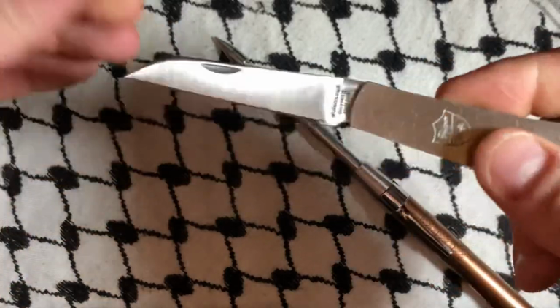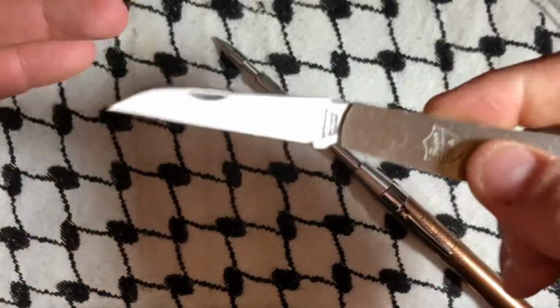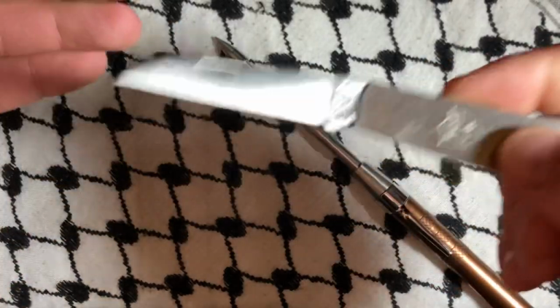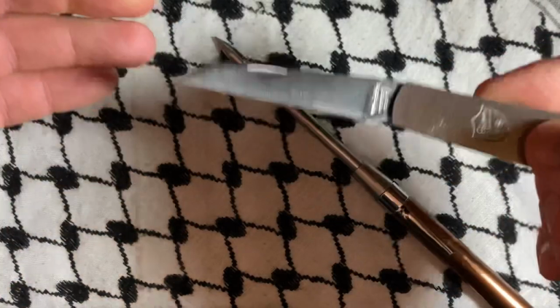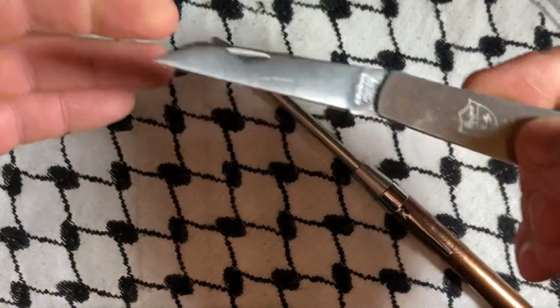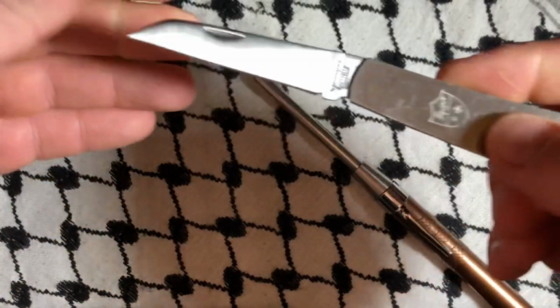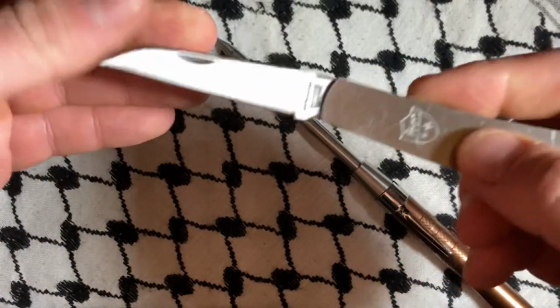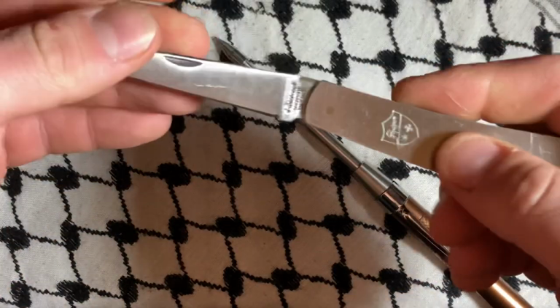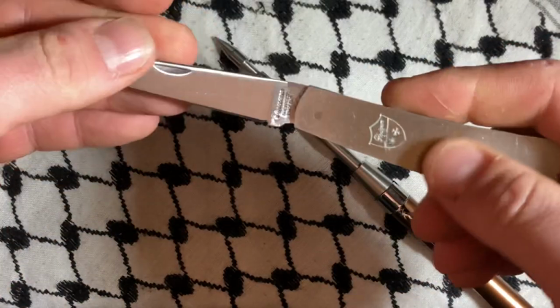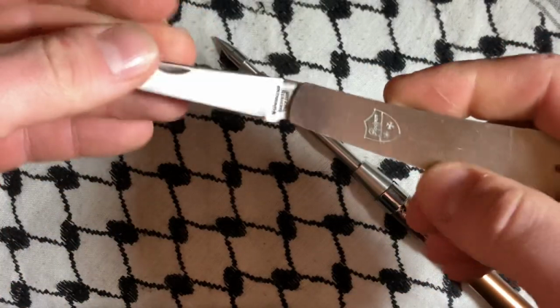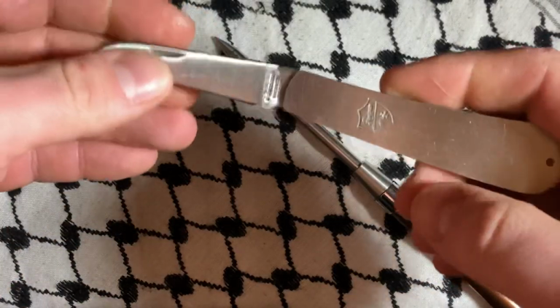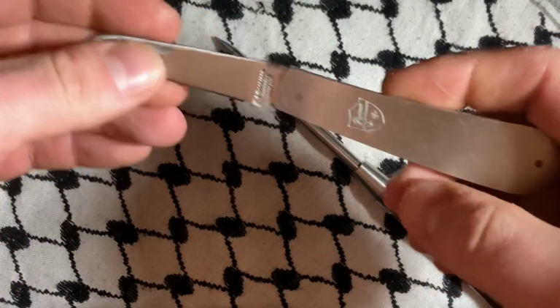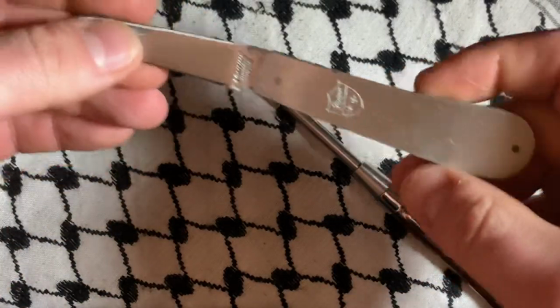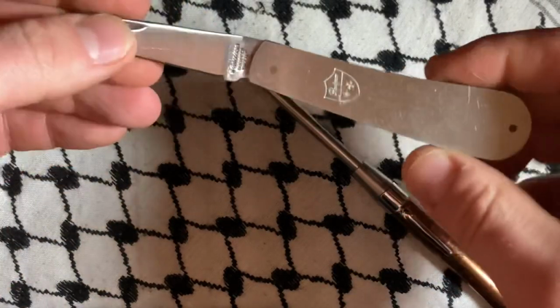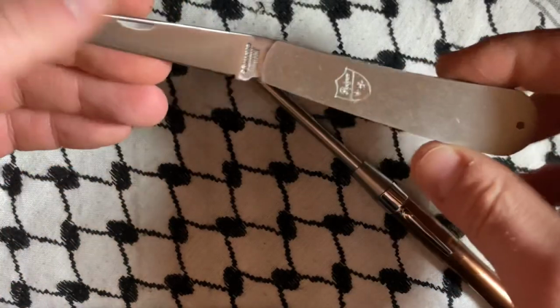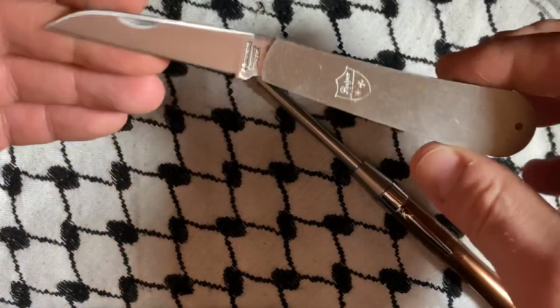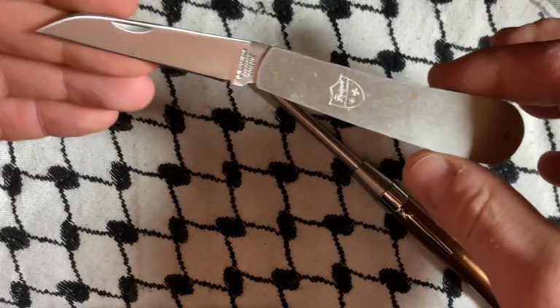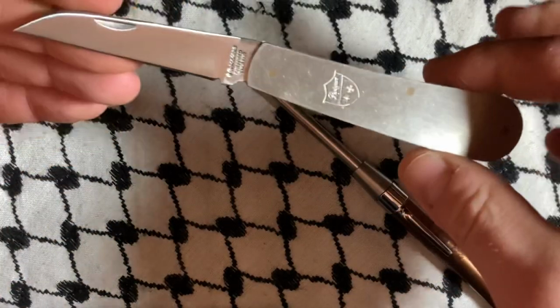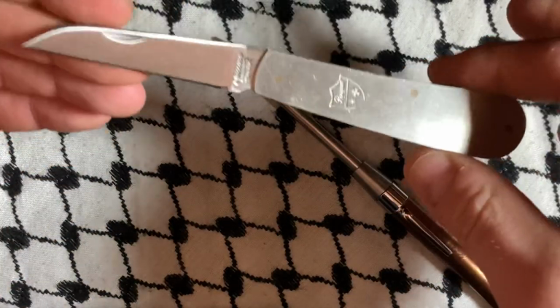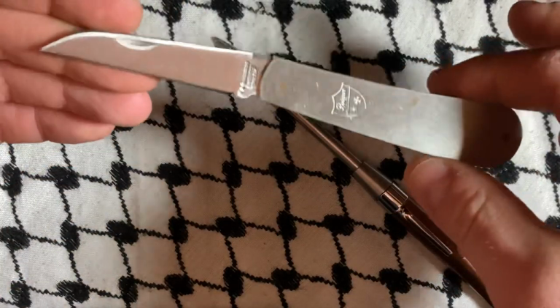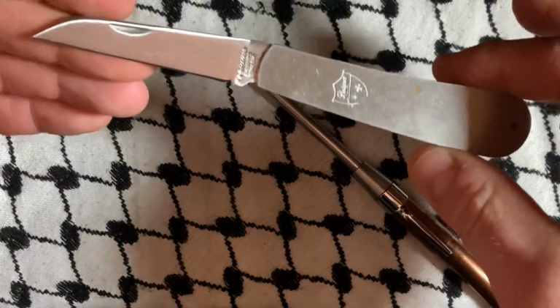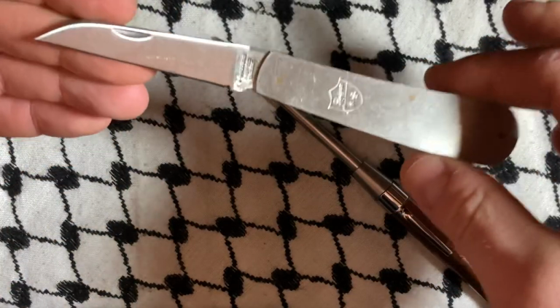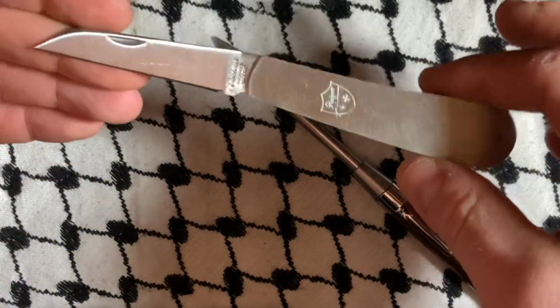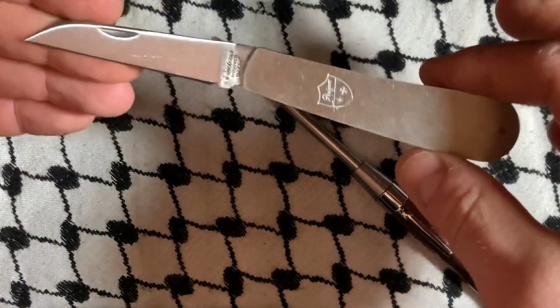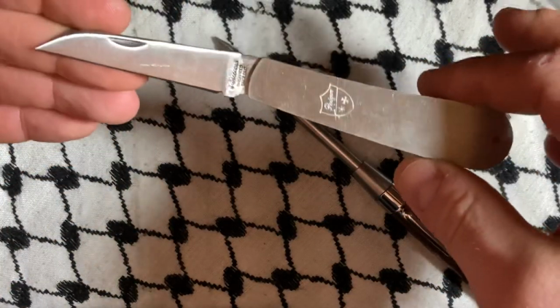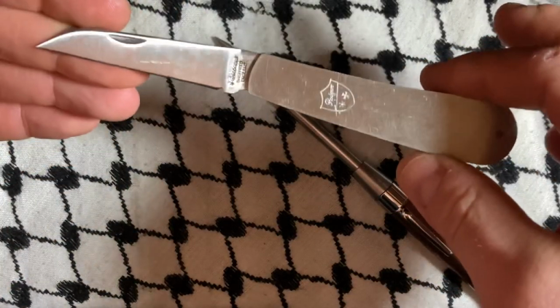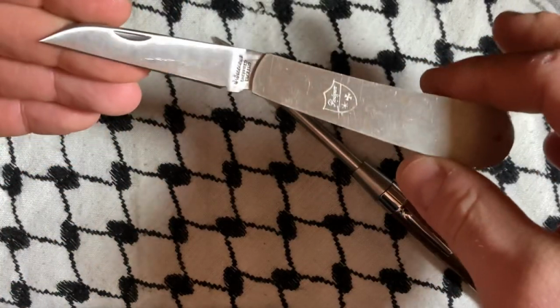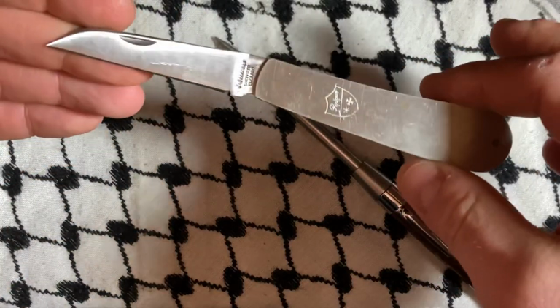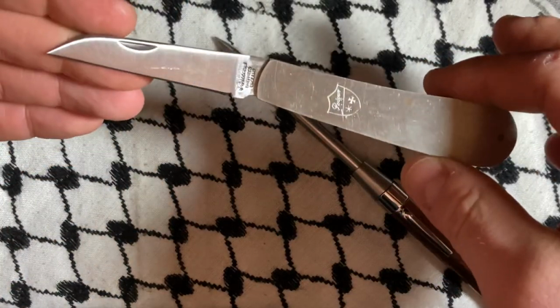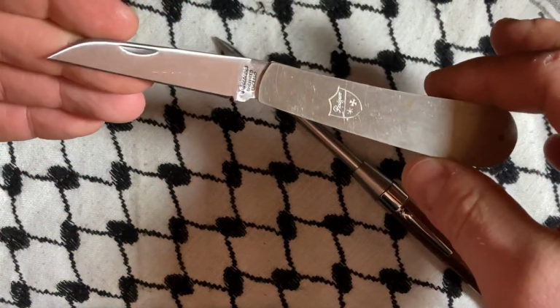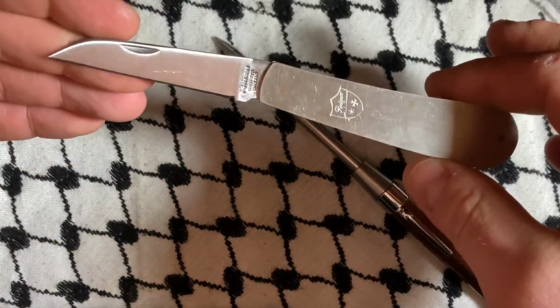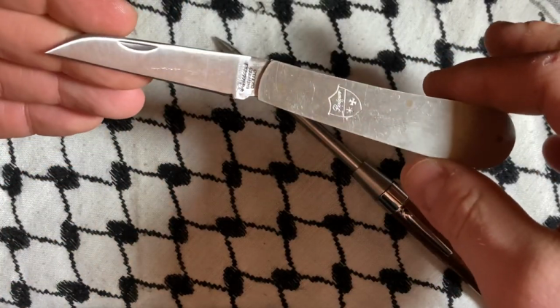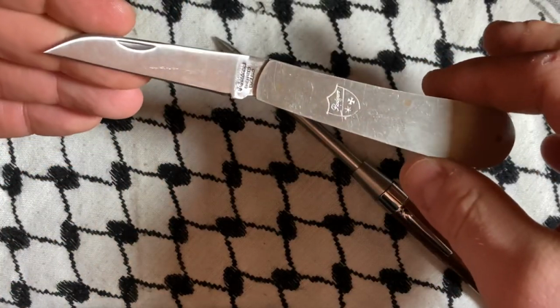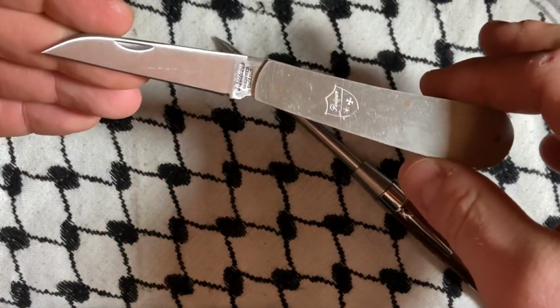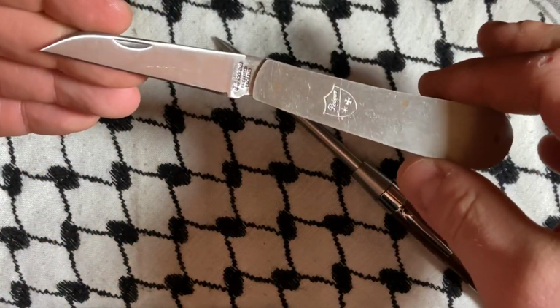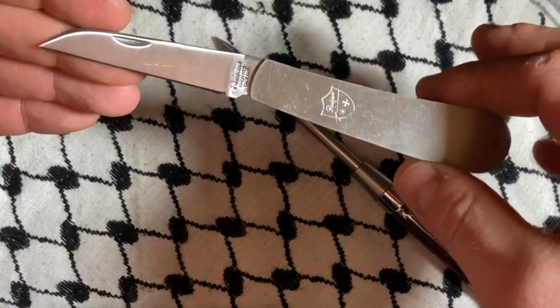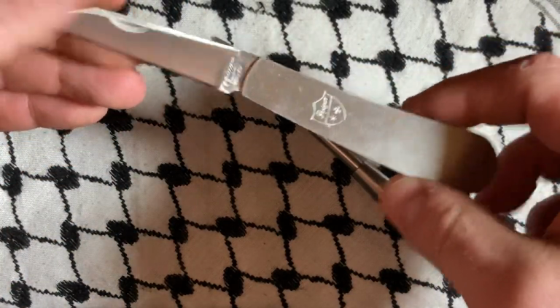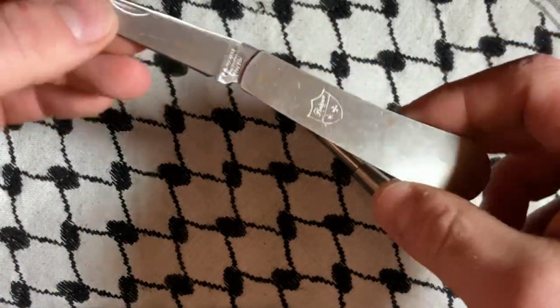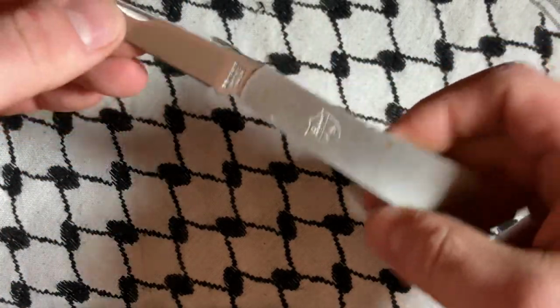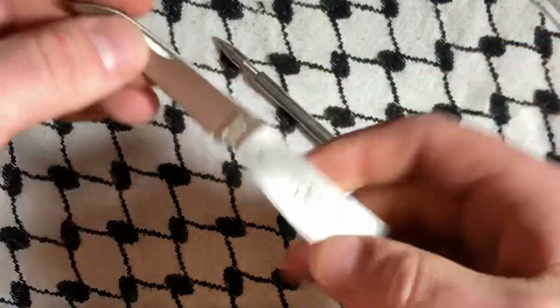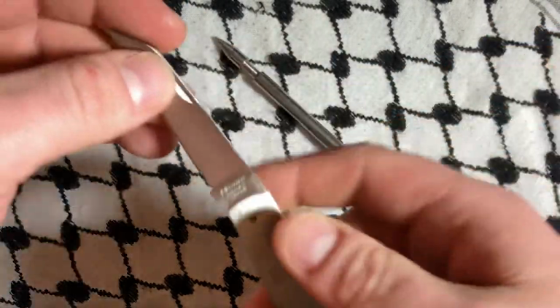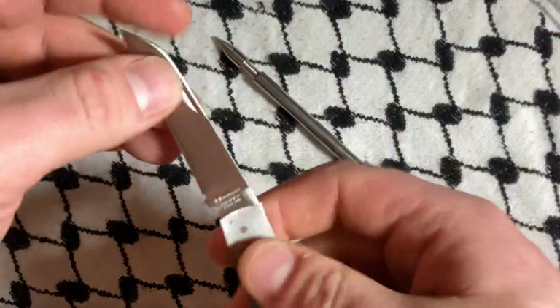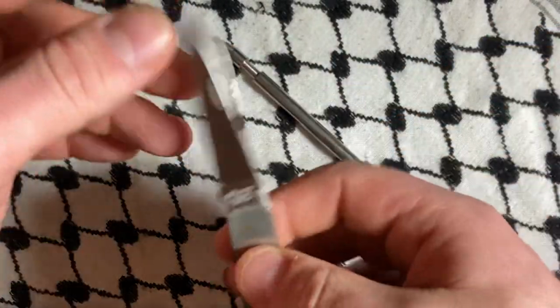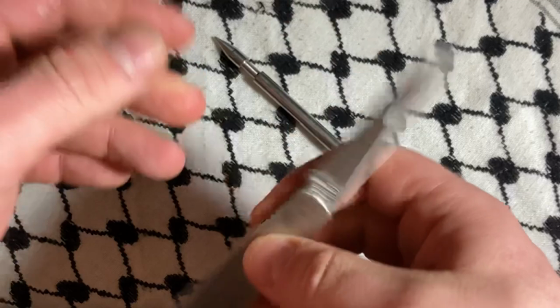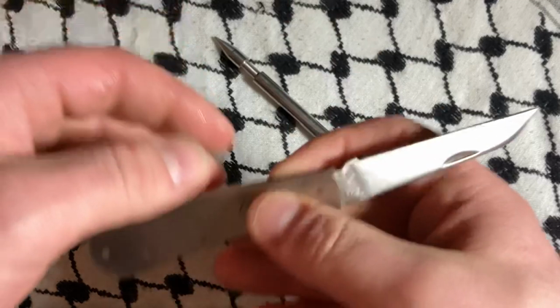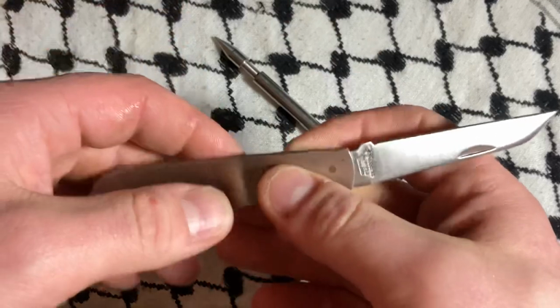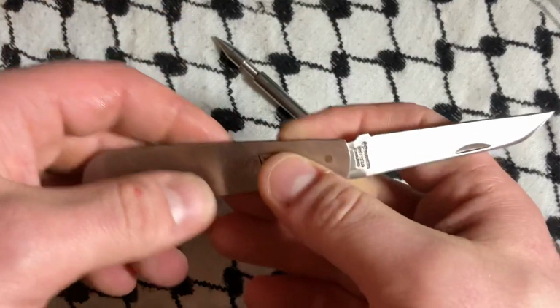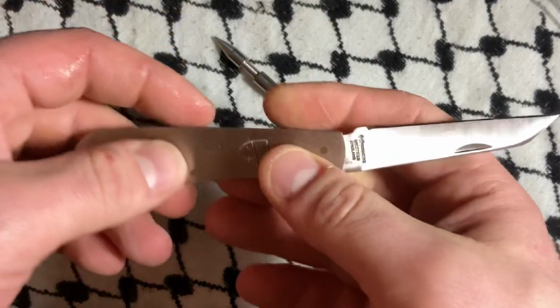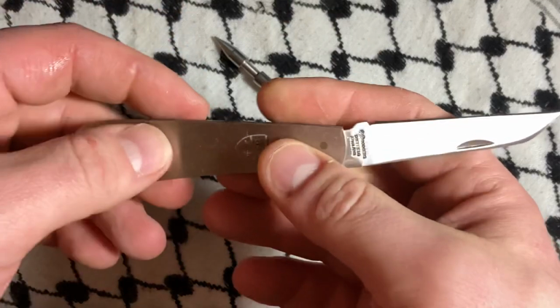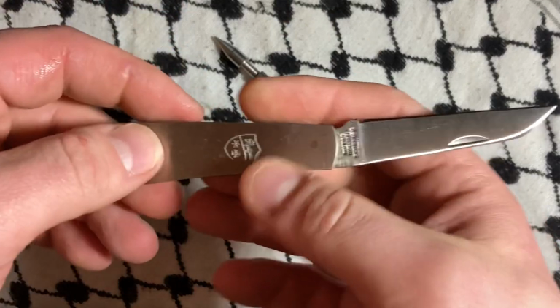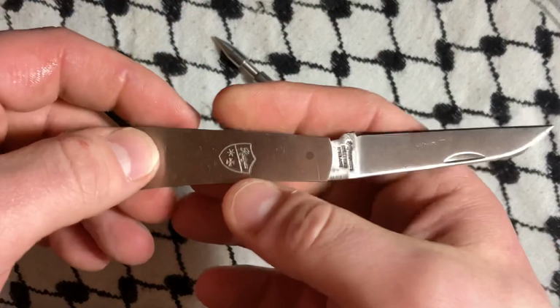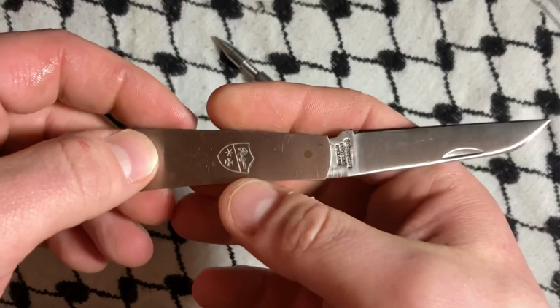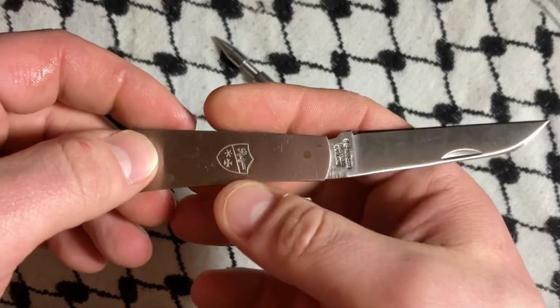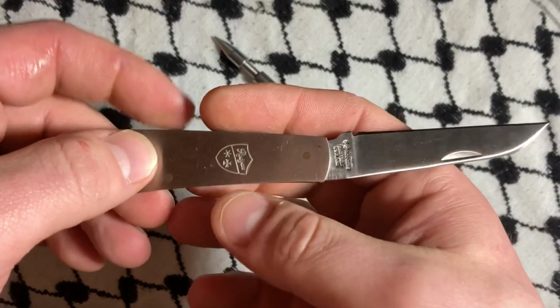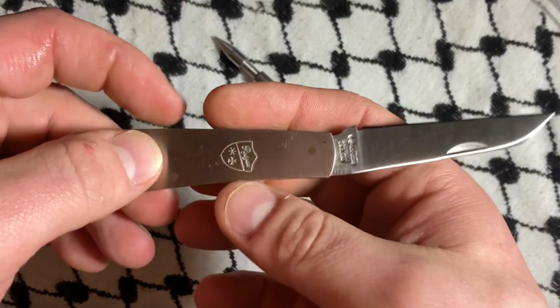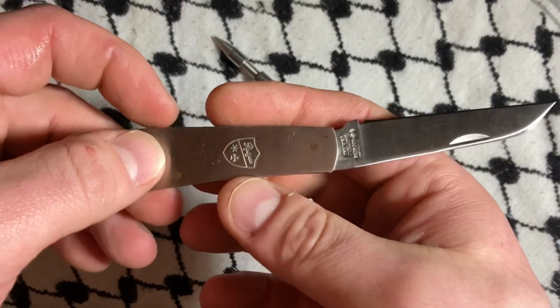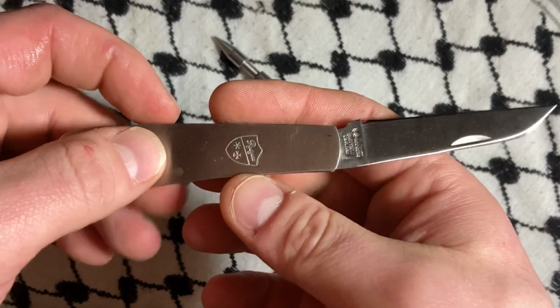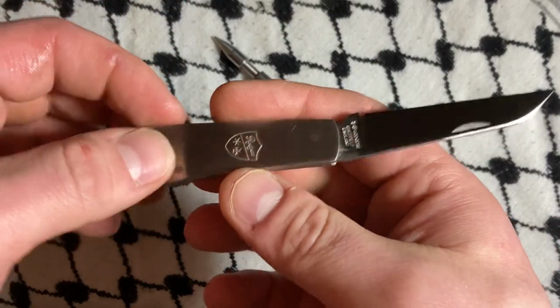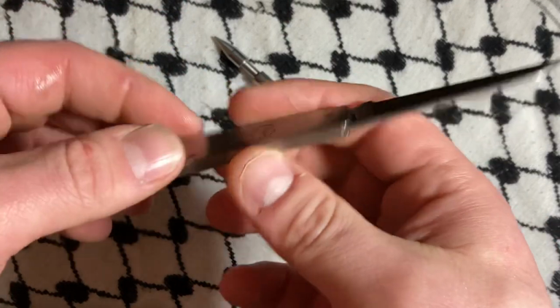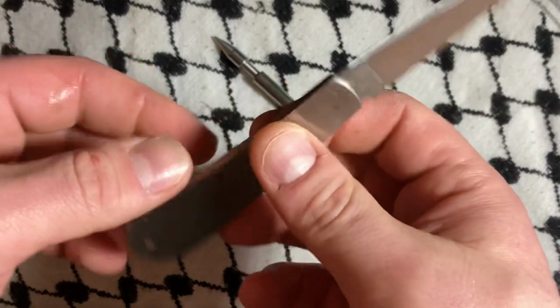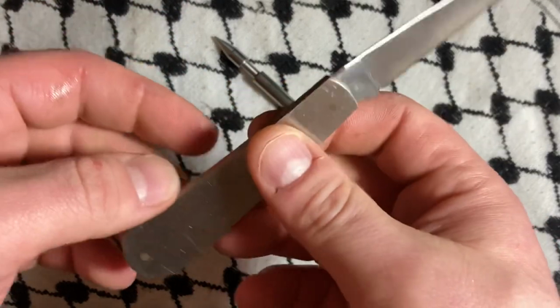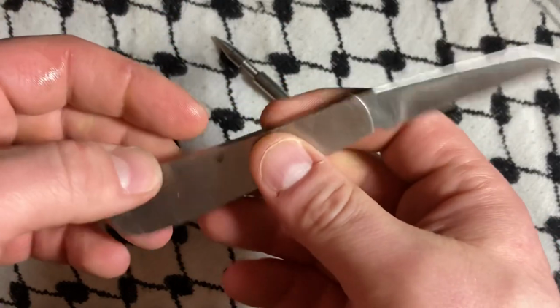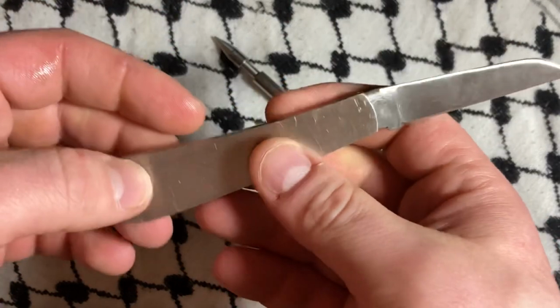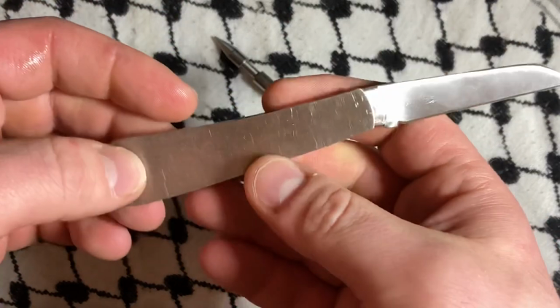That's okay though. This knife is fairly old, I would imagine. I don't really know how old.